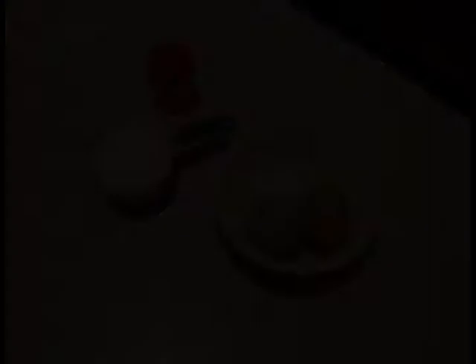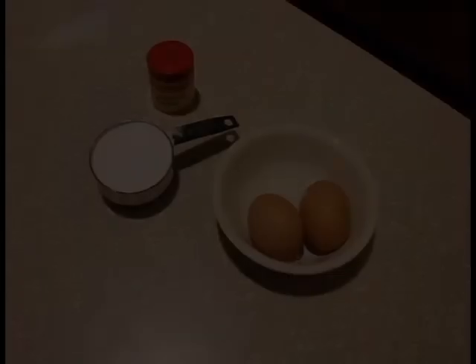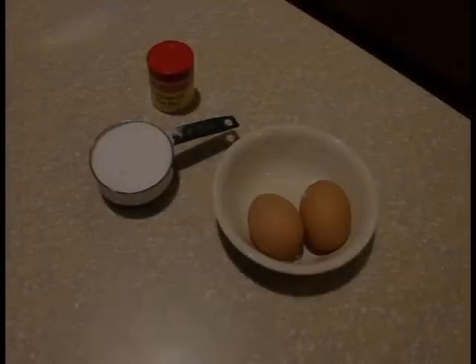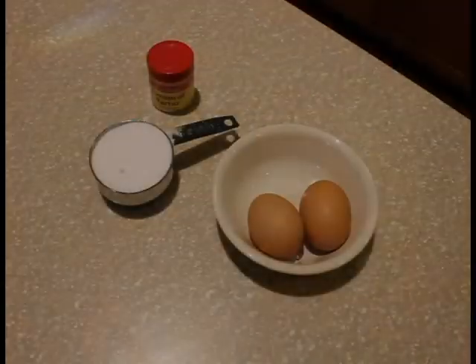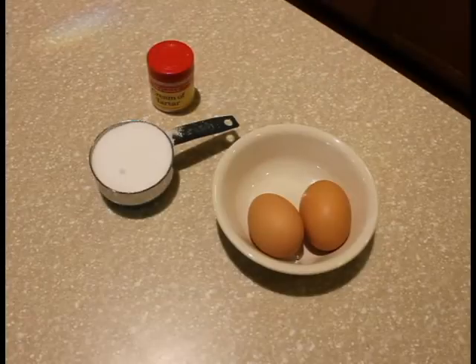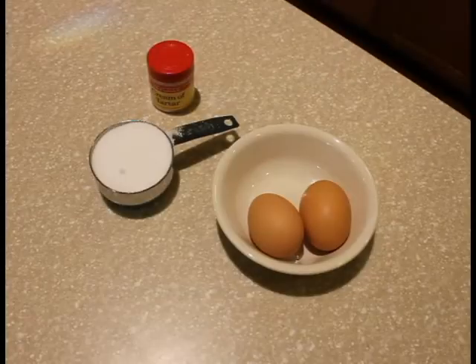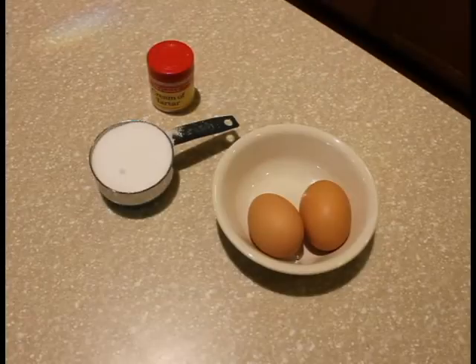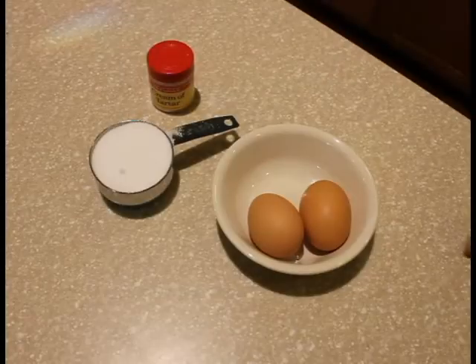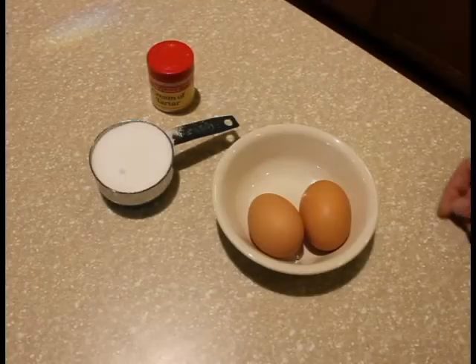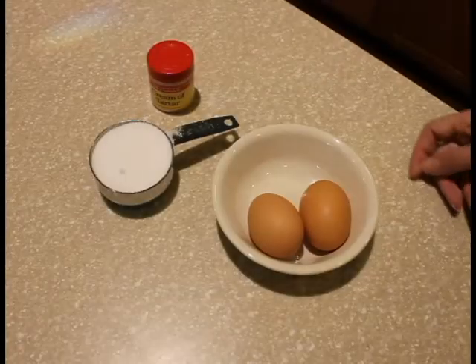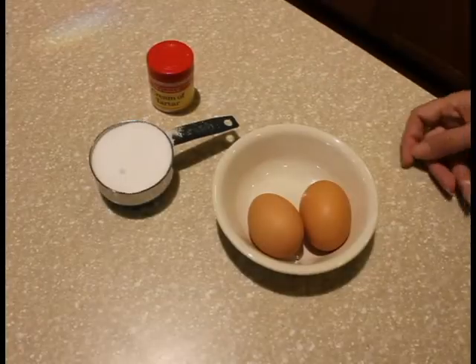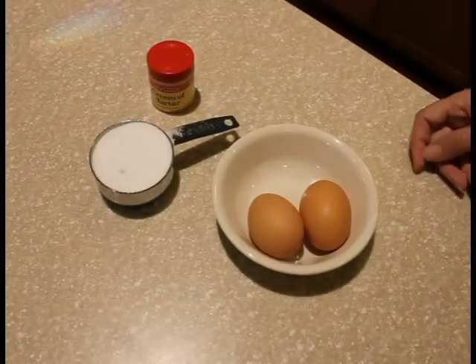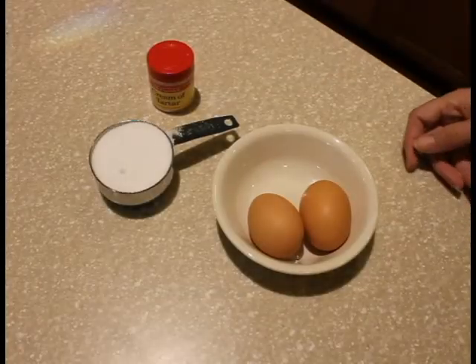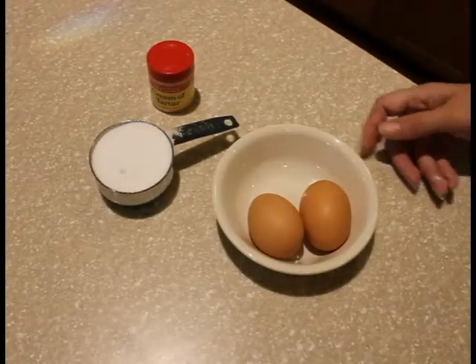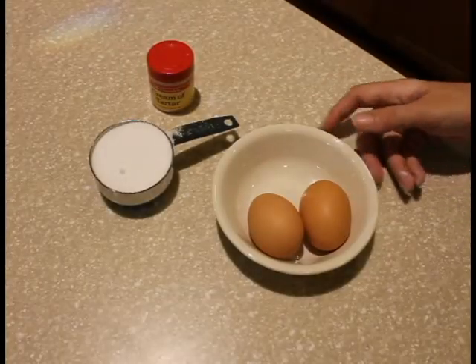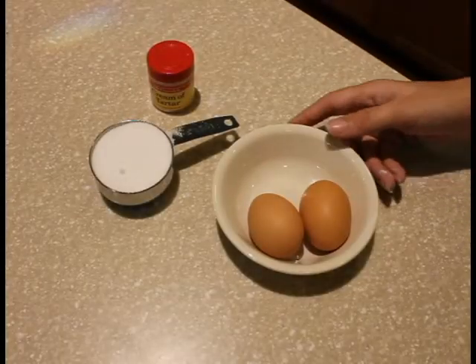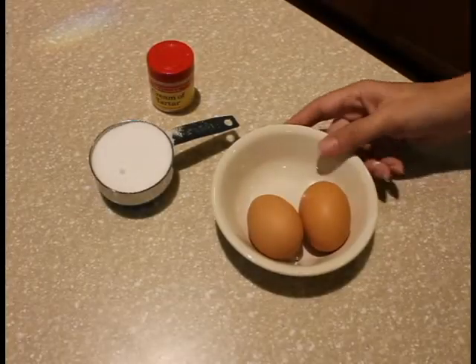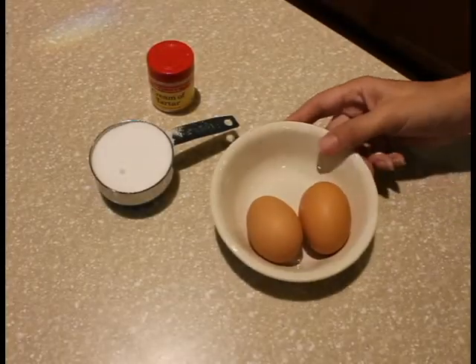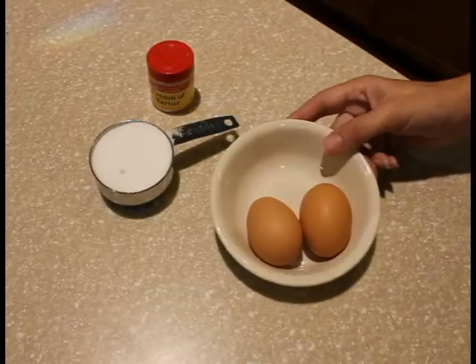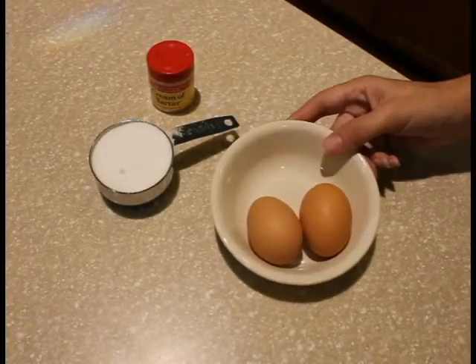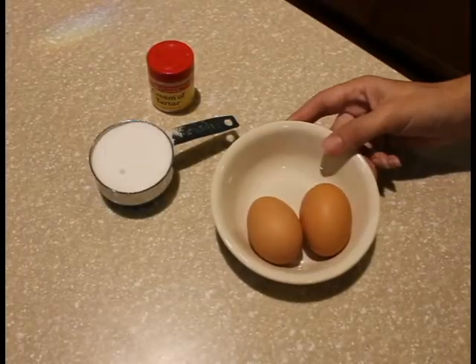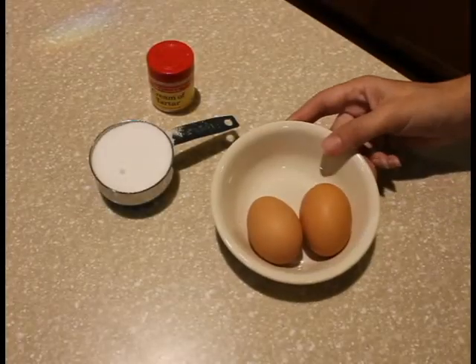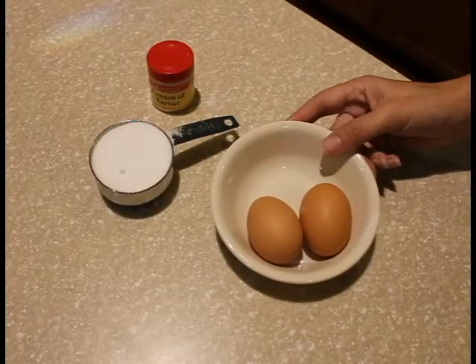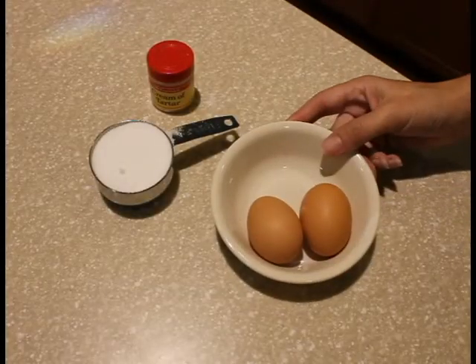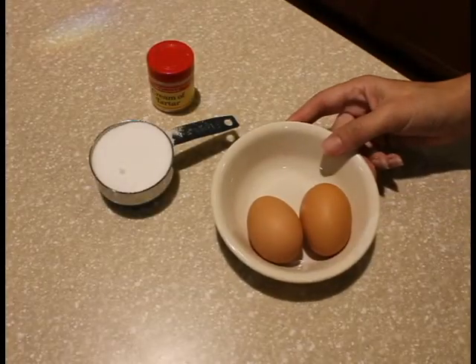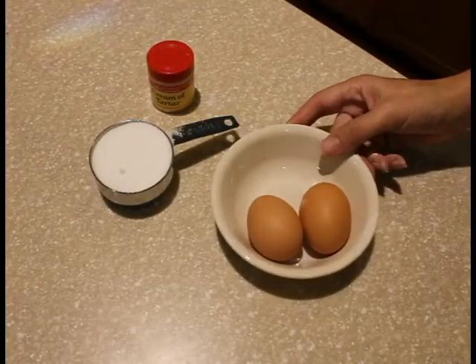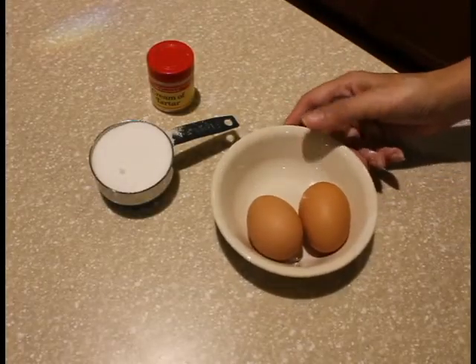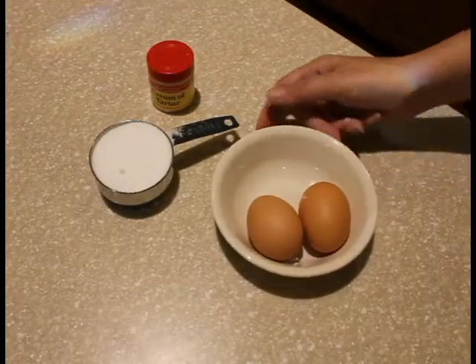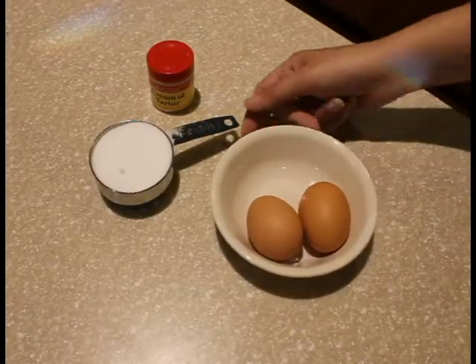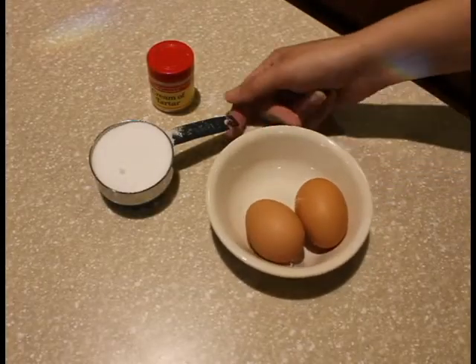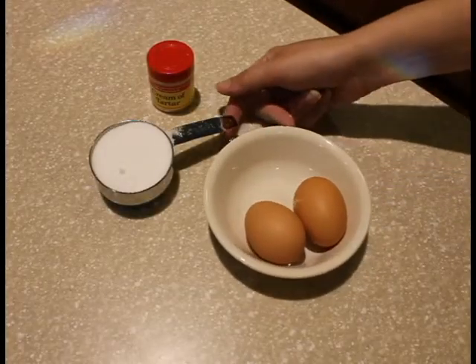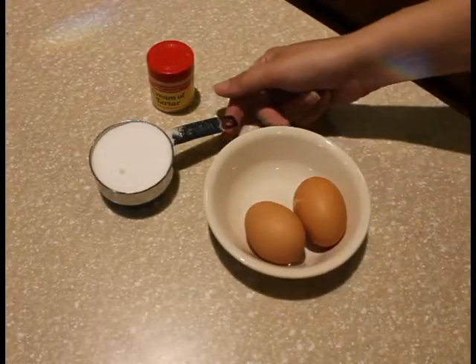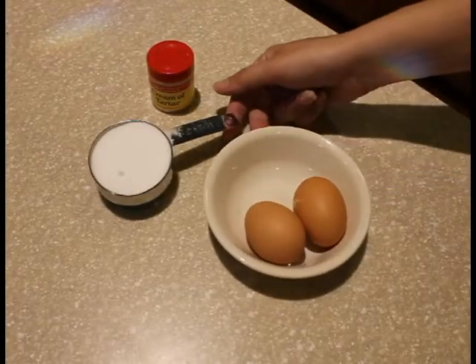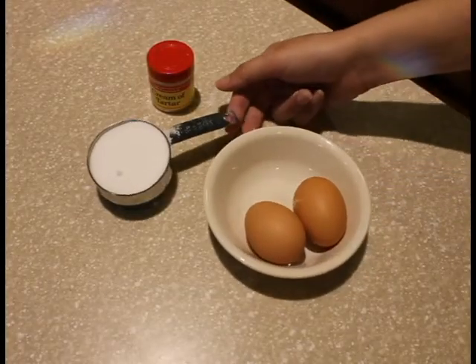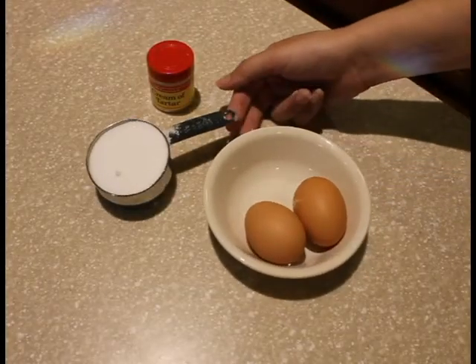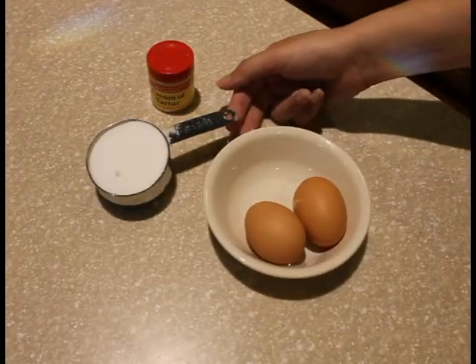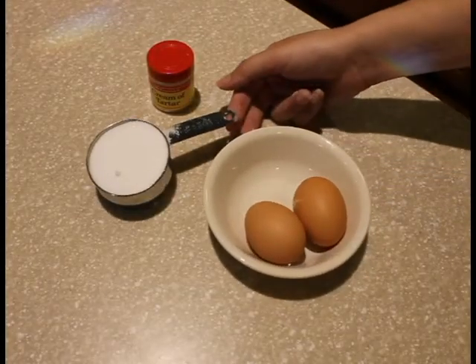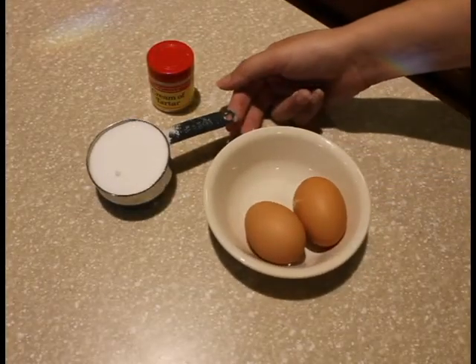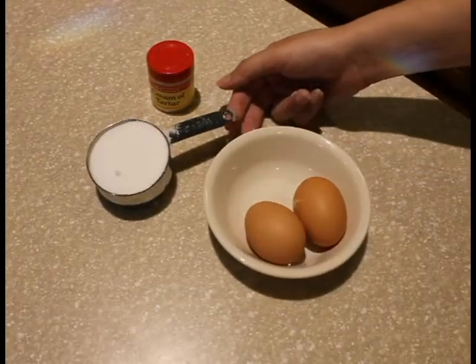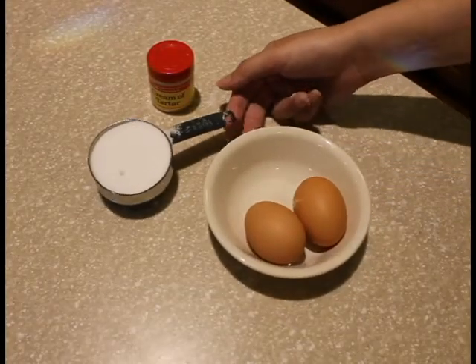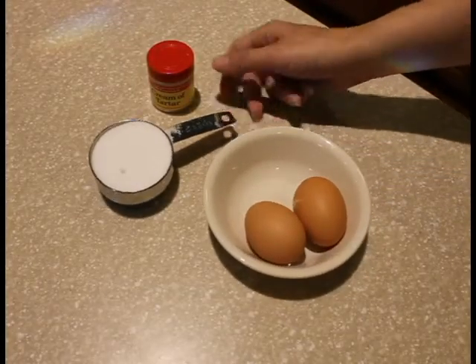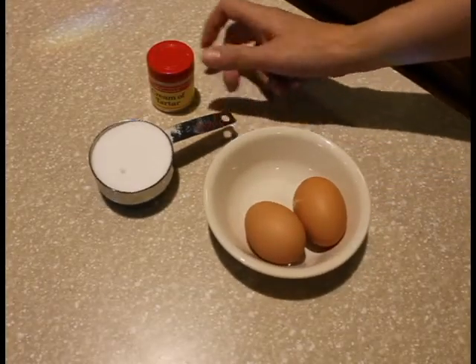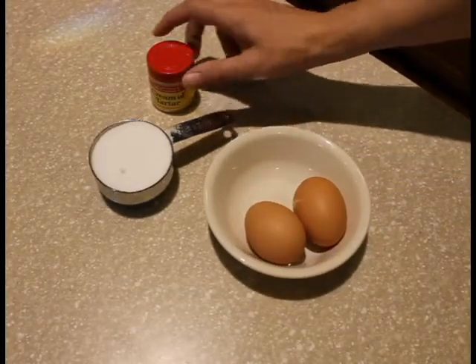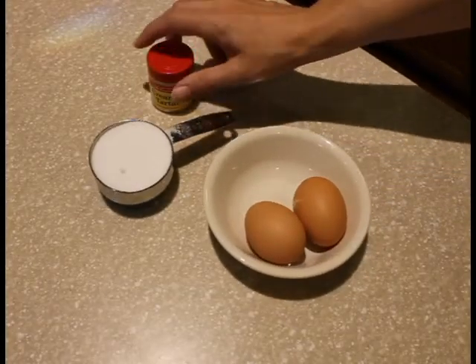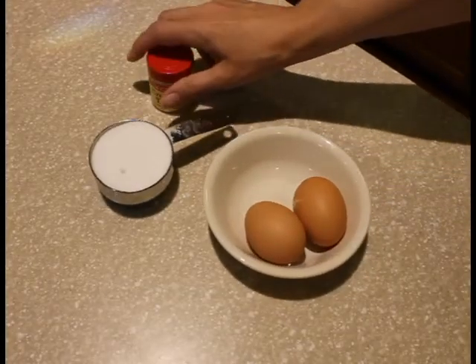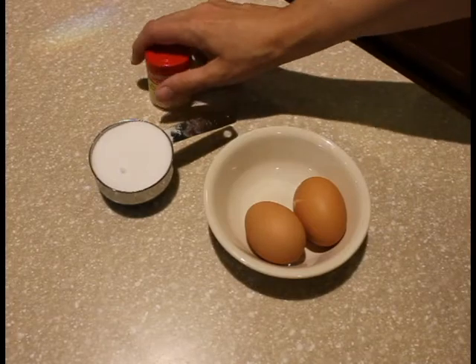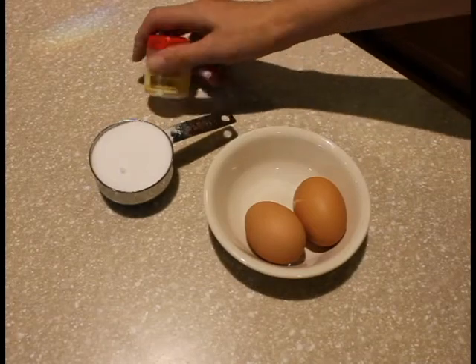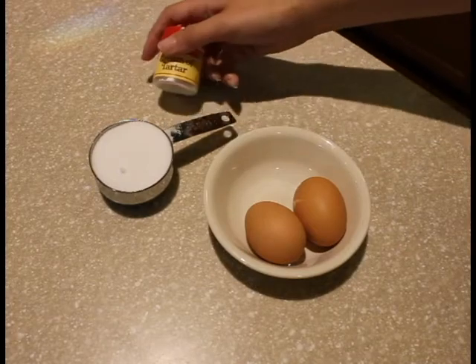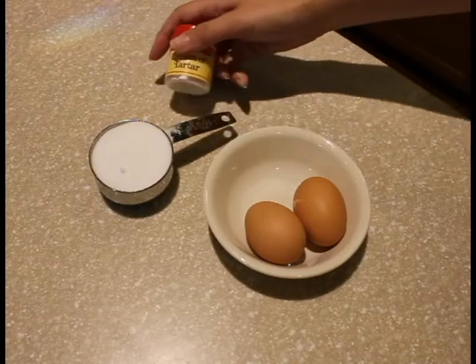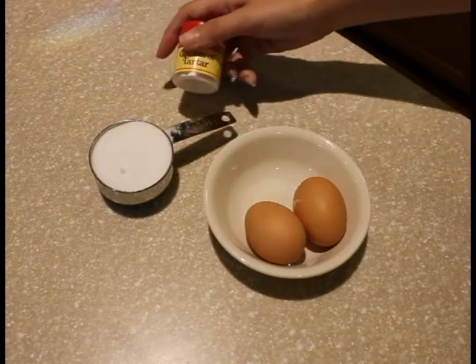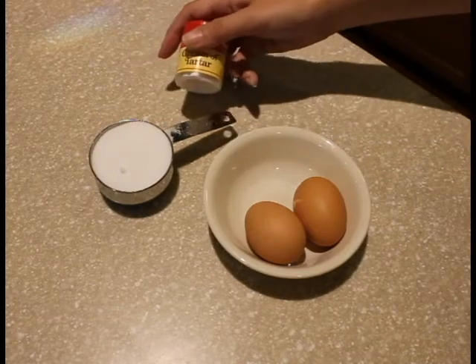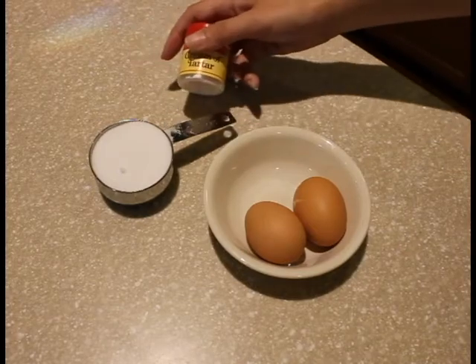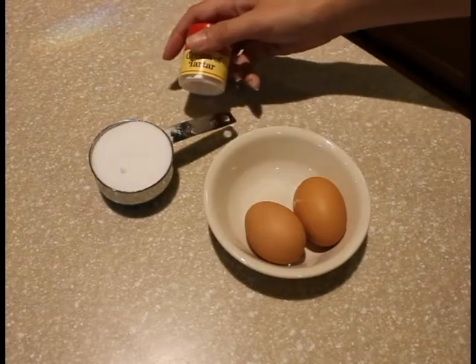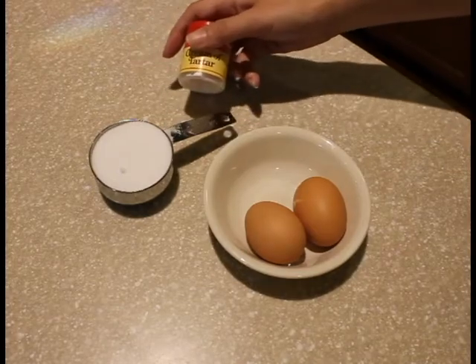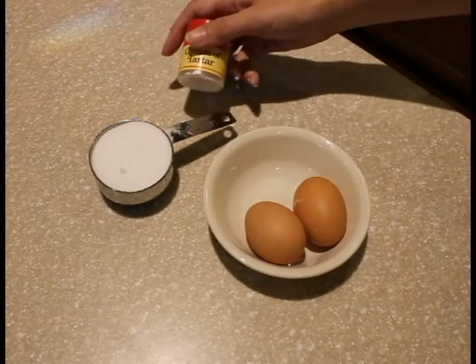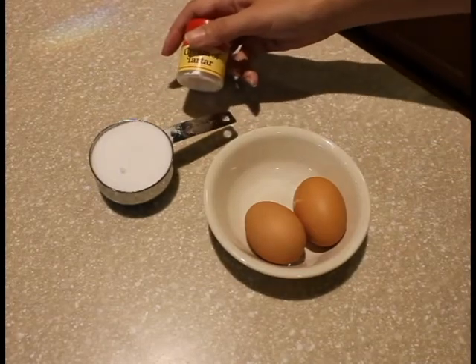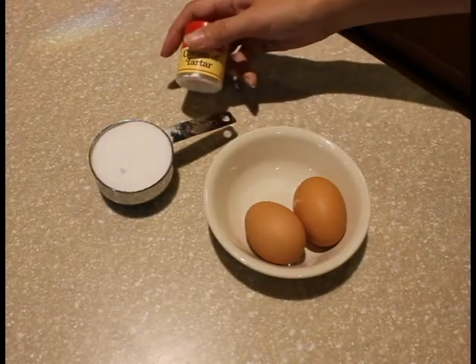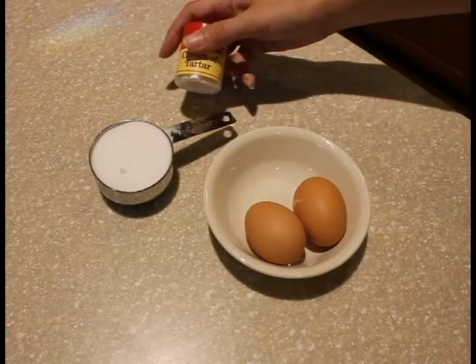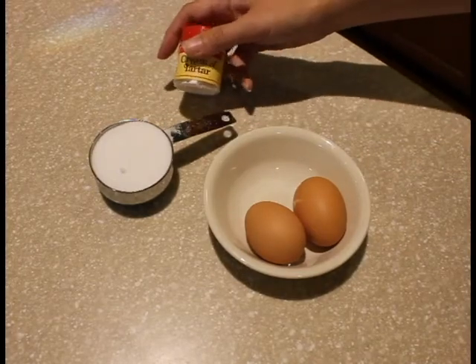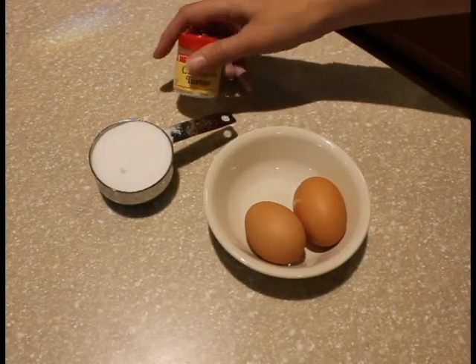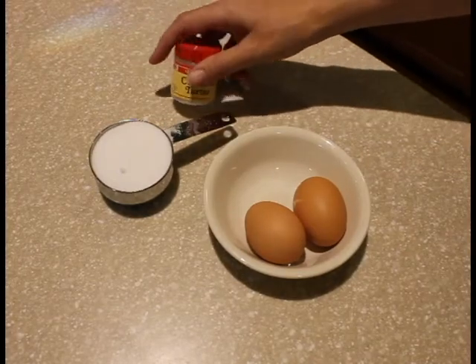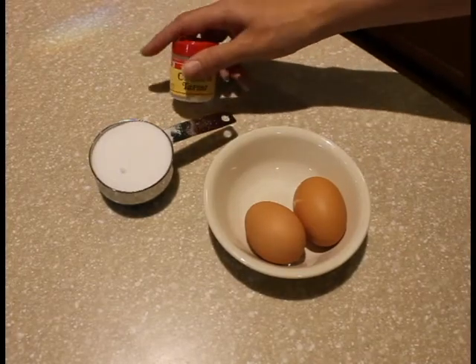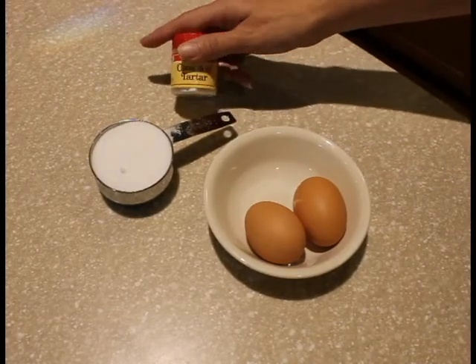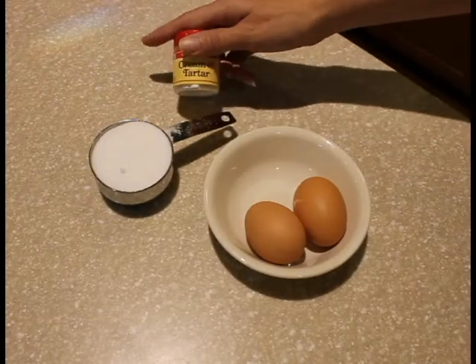For the meringue recipe you will need two egg whites, a half cup of sugar, and a dash of cream of tartar.